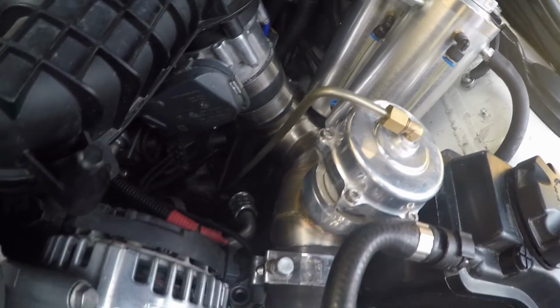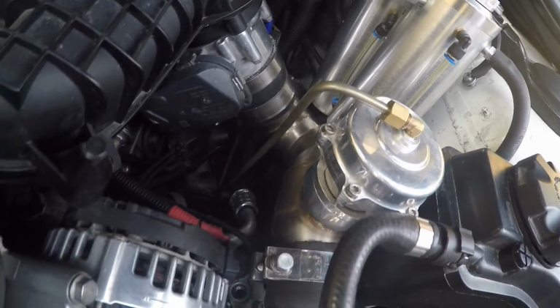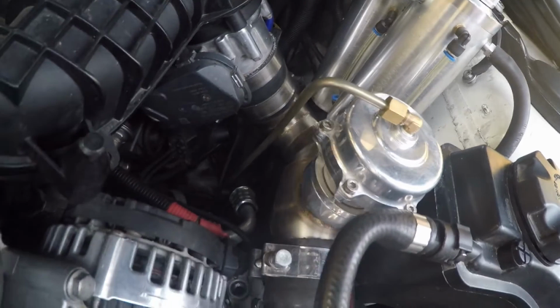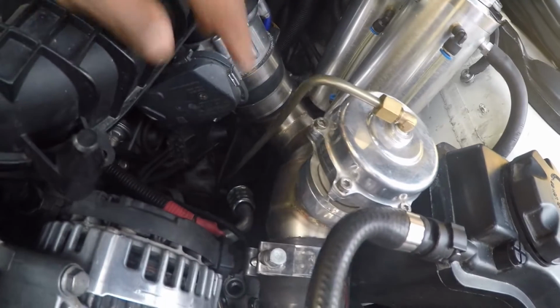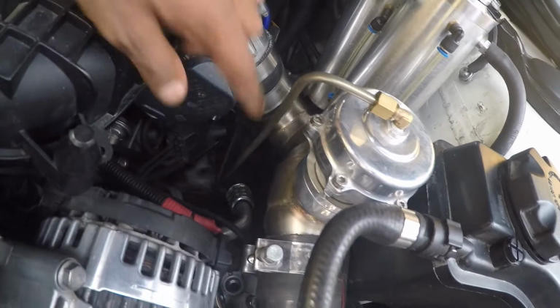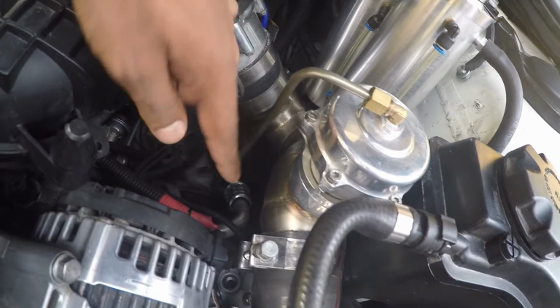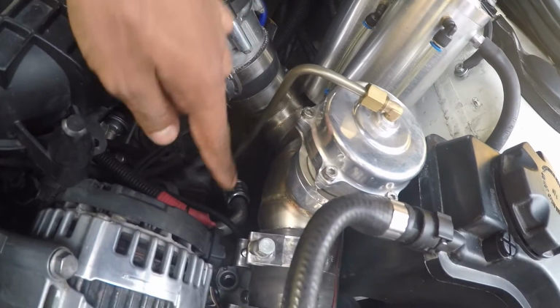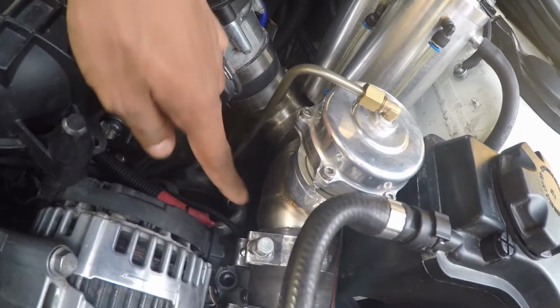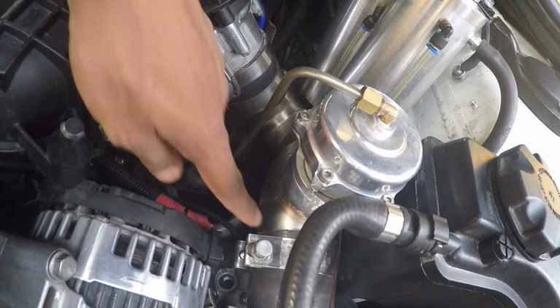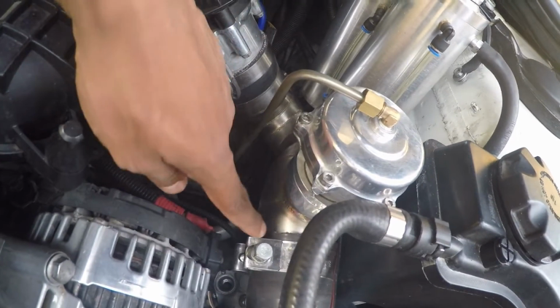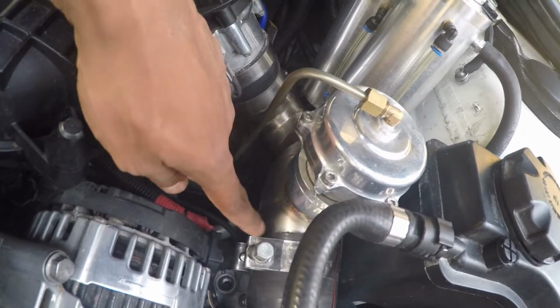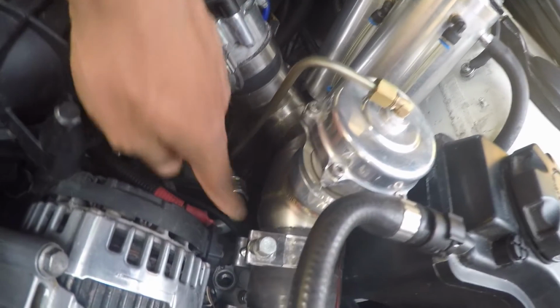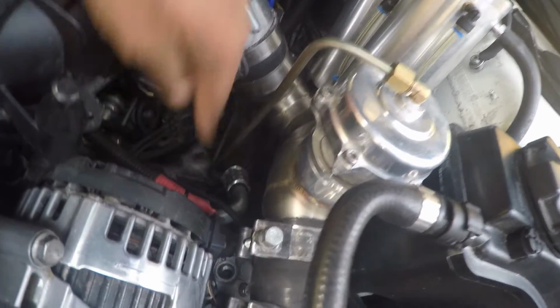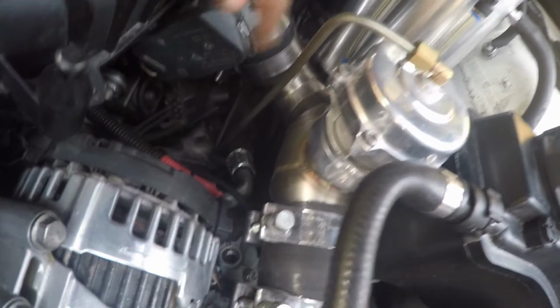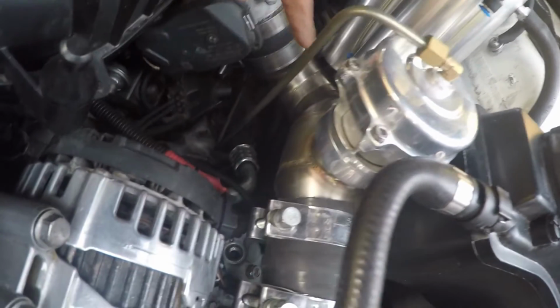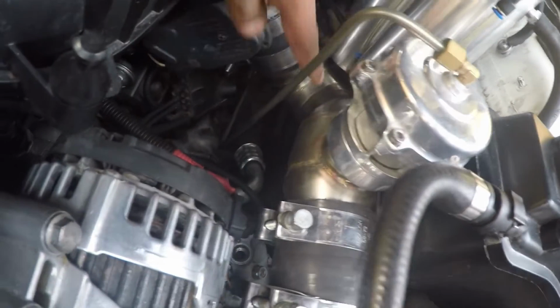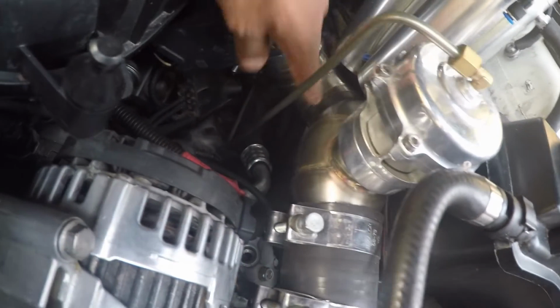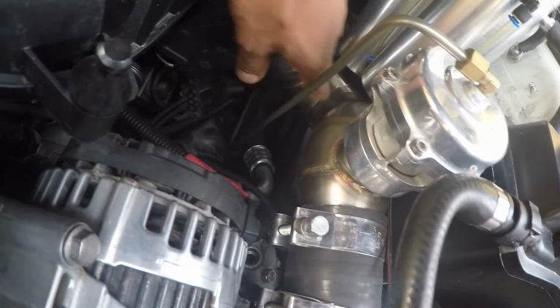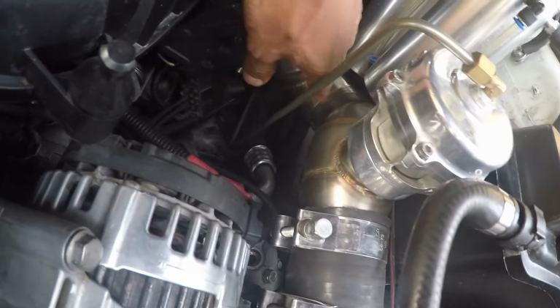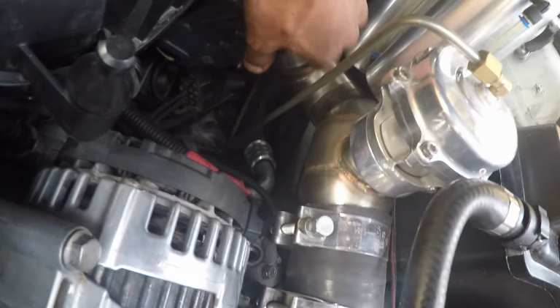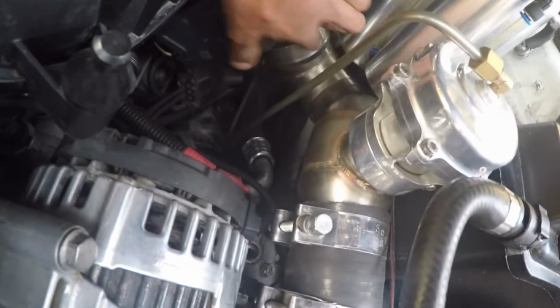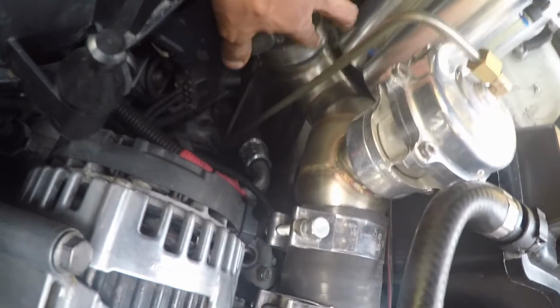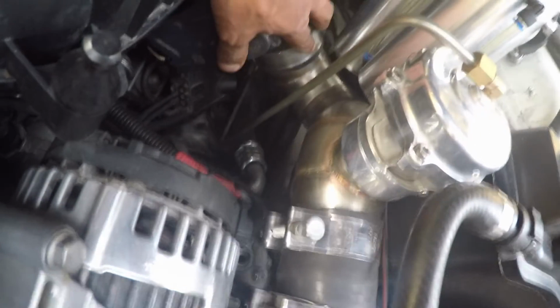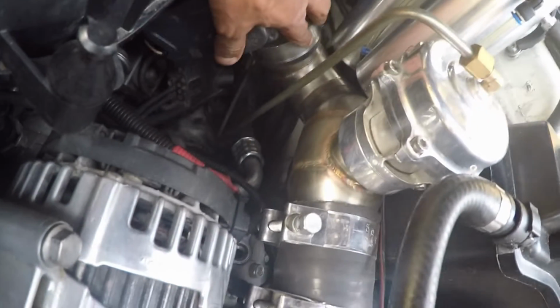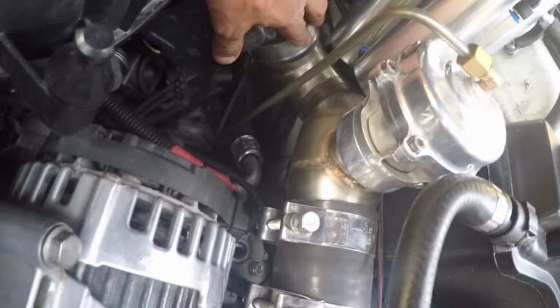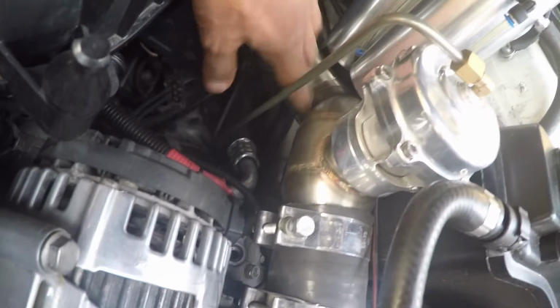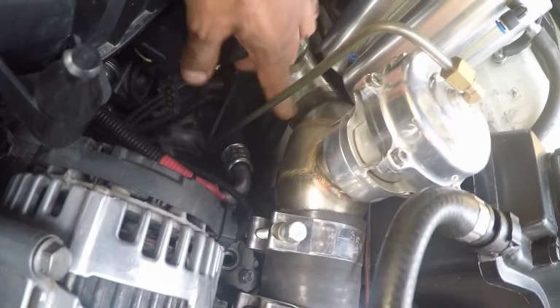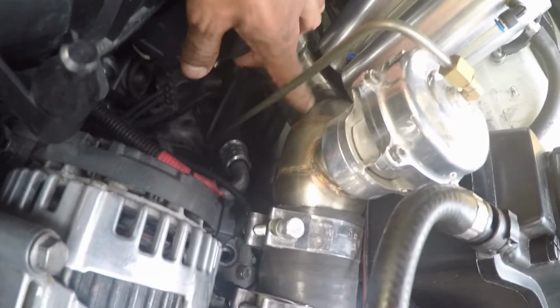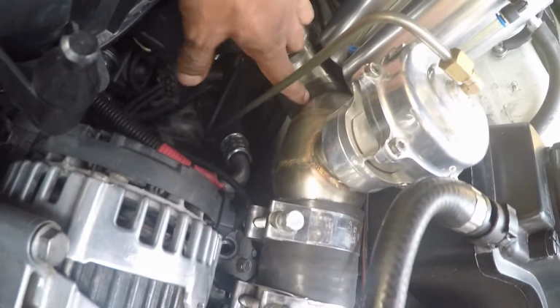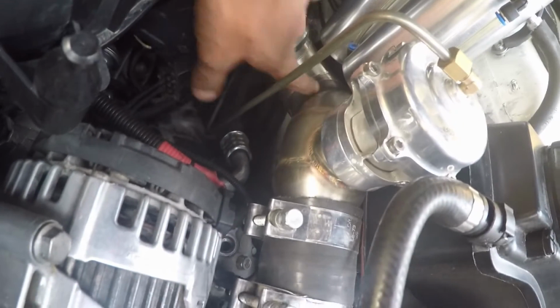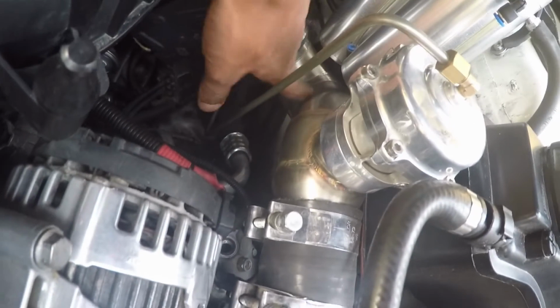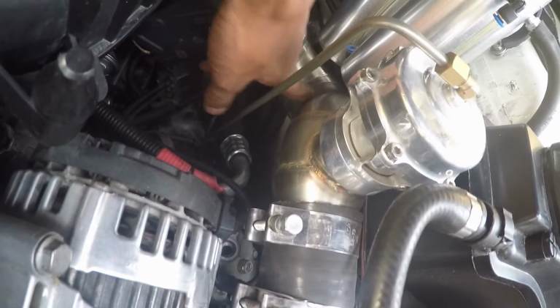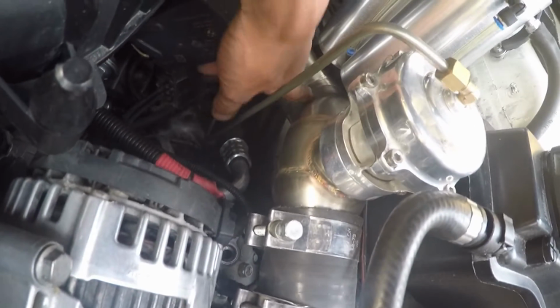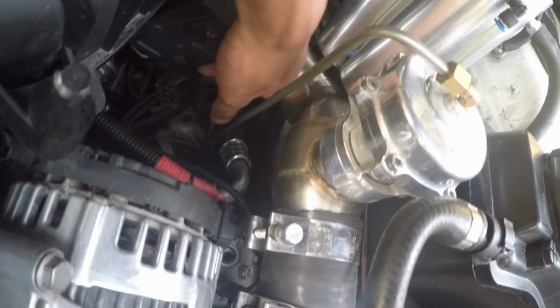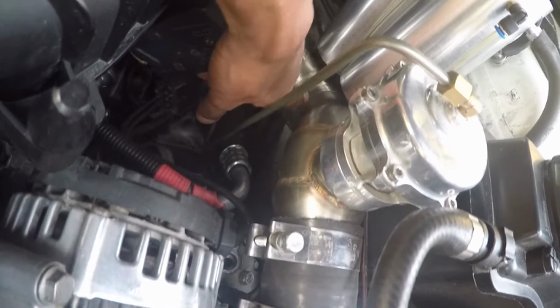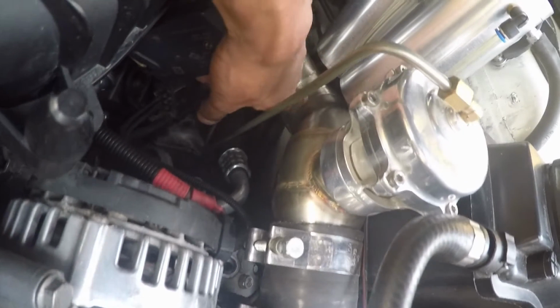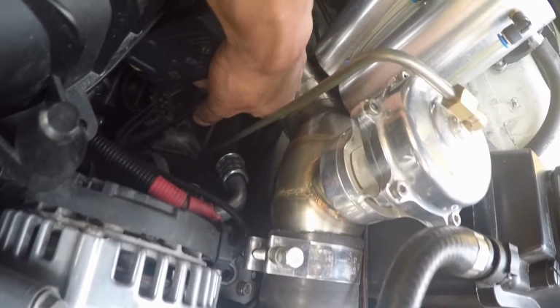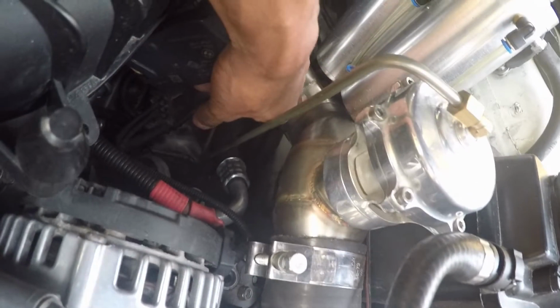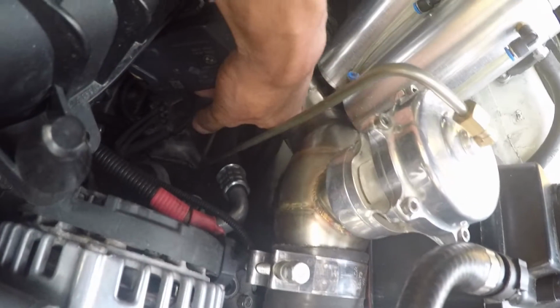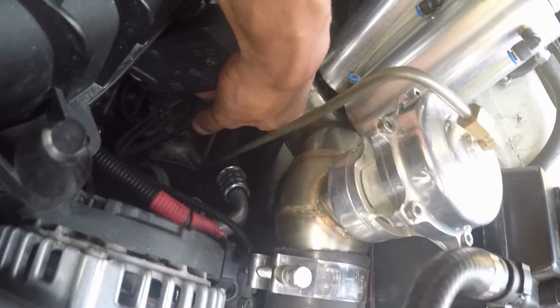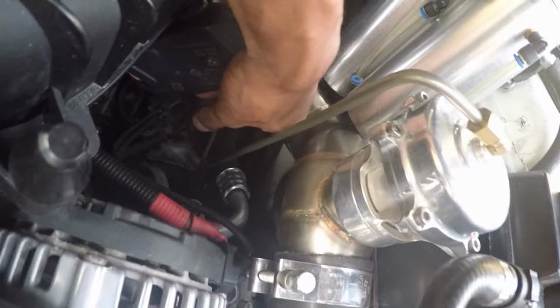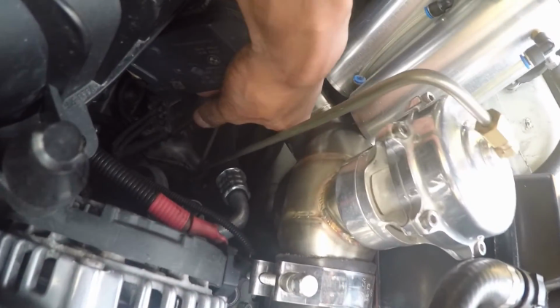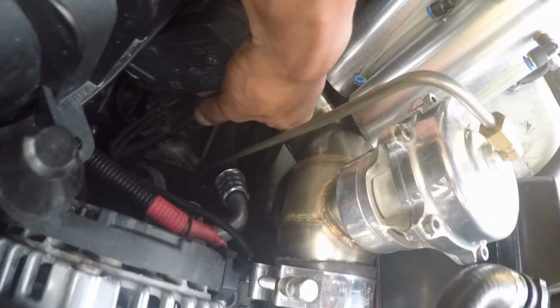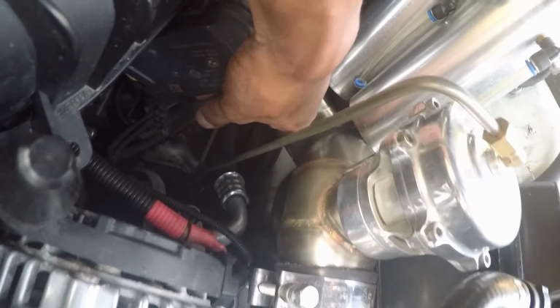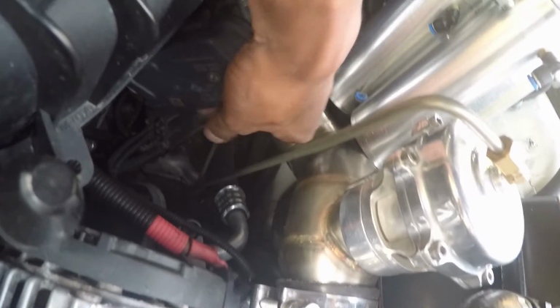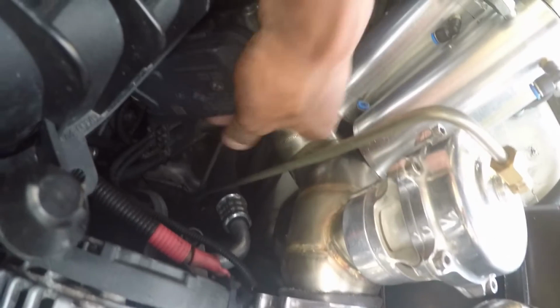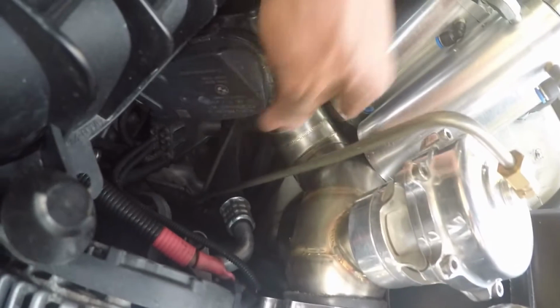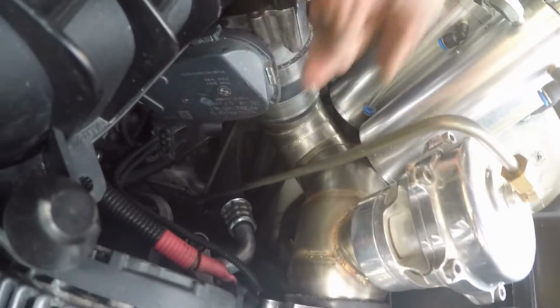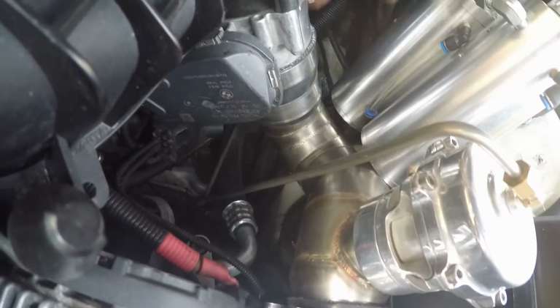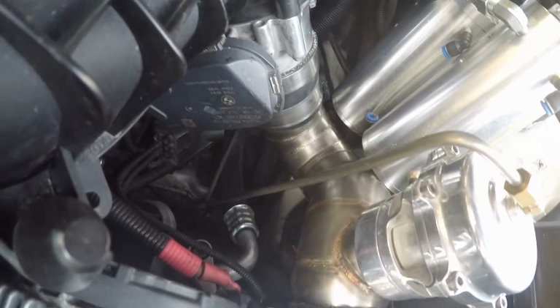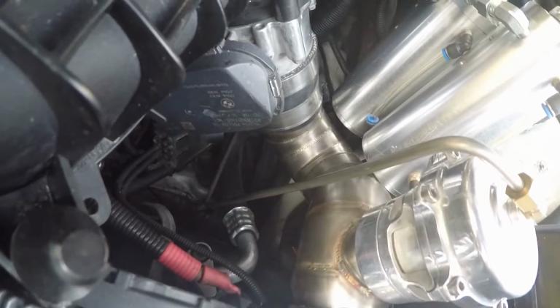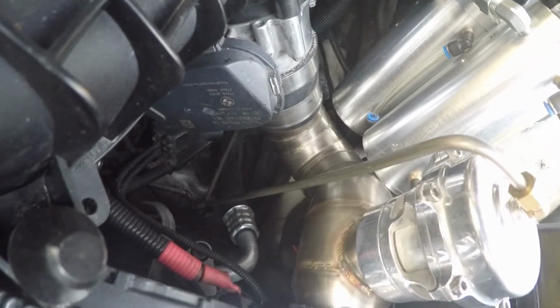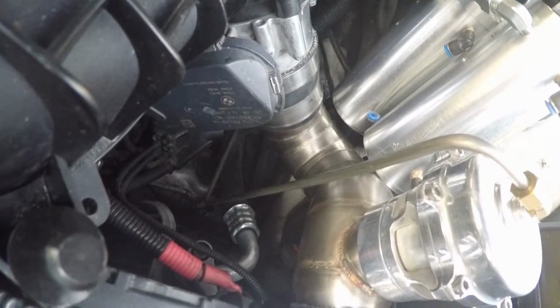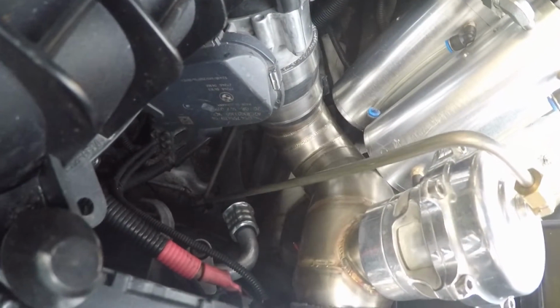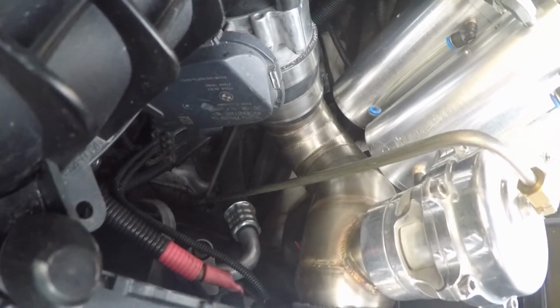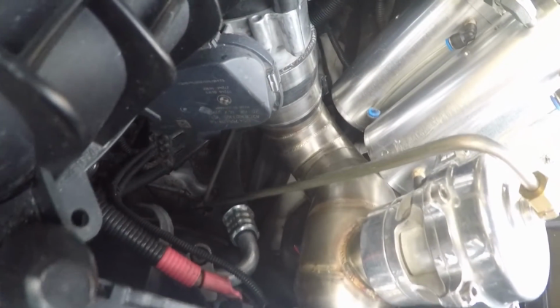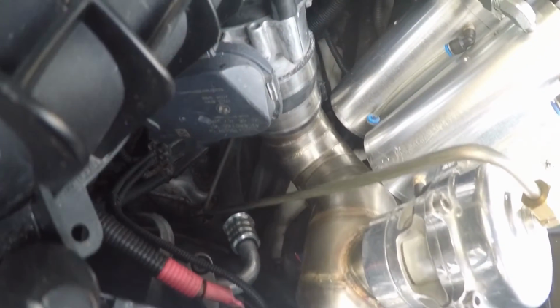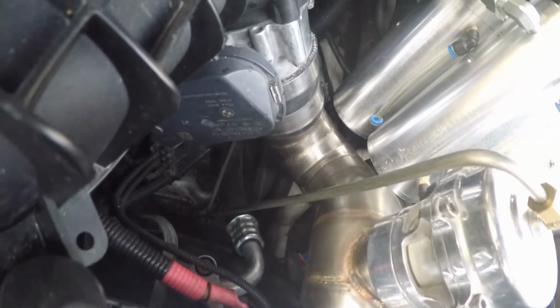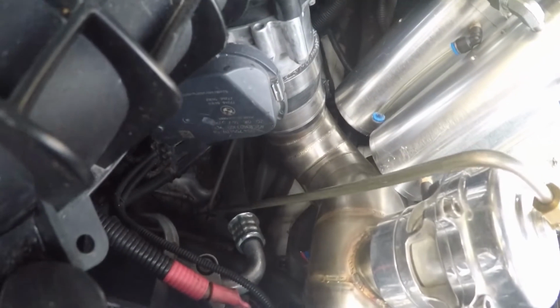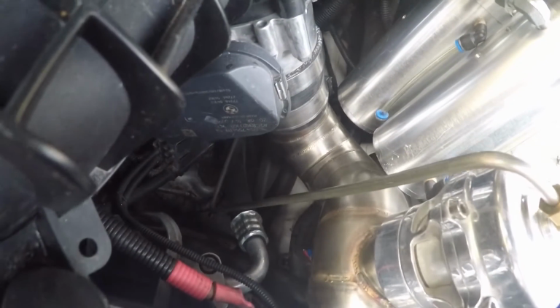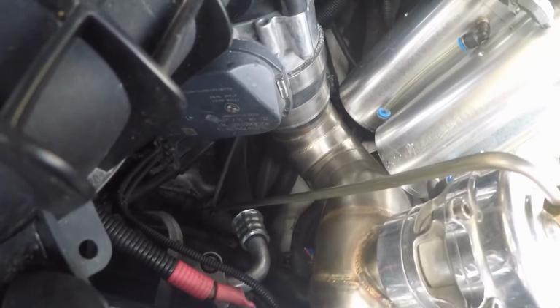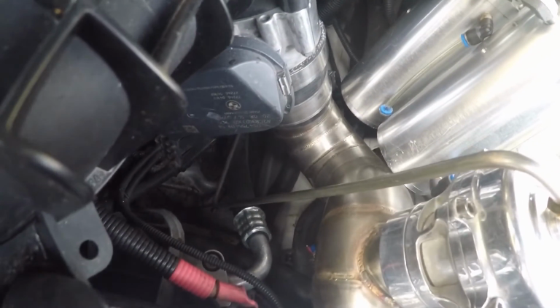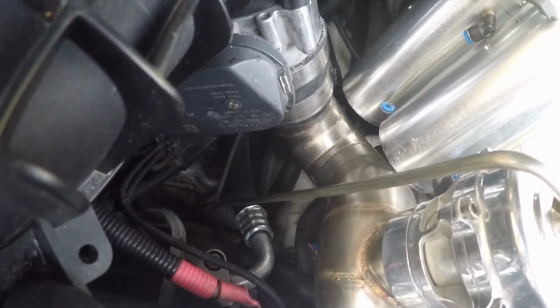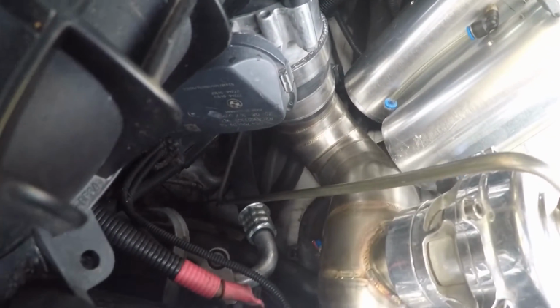The charge pipe comes across from this side here and comes into the charge pipe. I like the little pin that it has here at the bottom — that is absolutely nice.